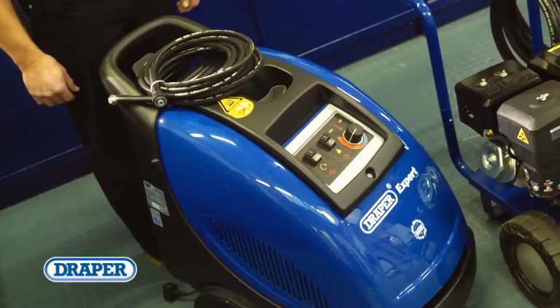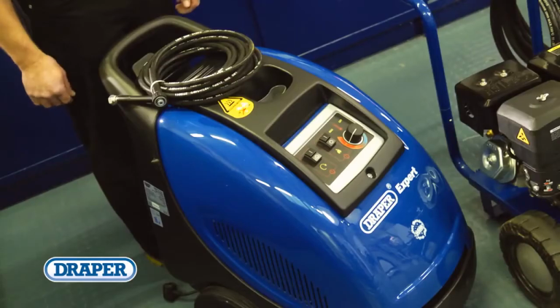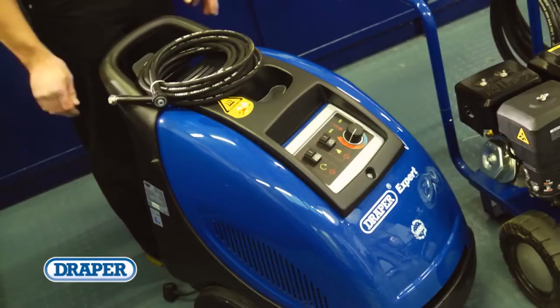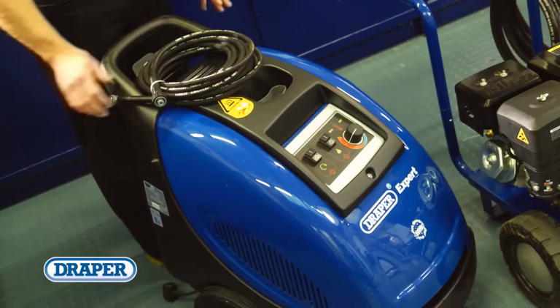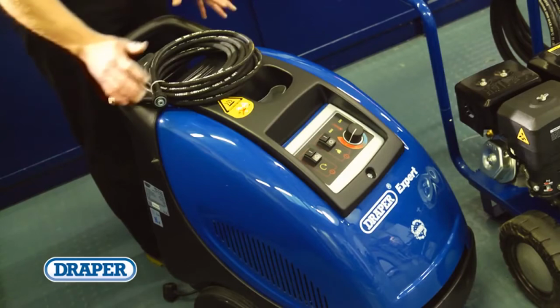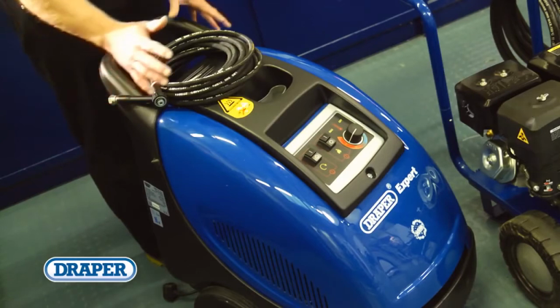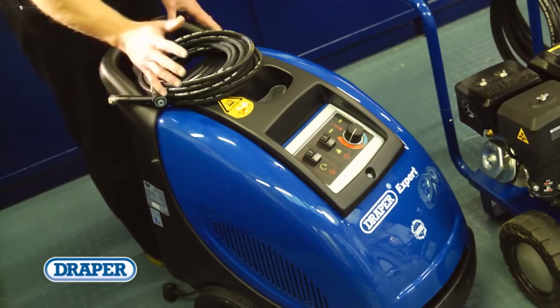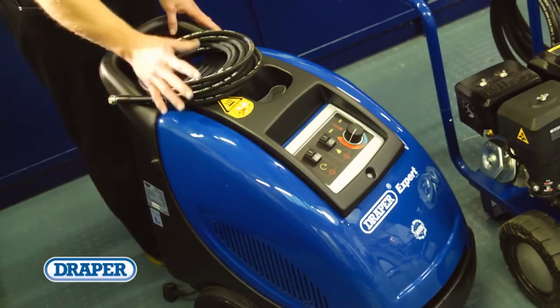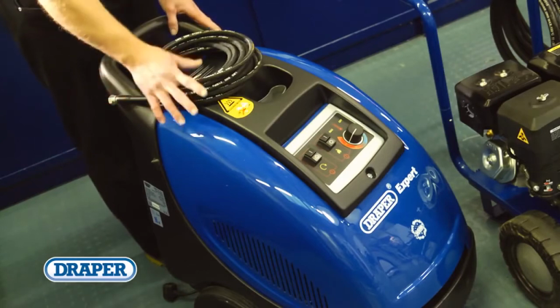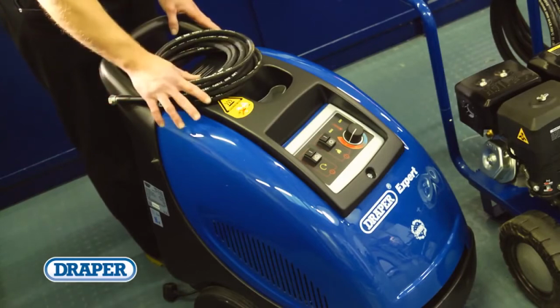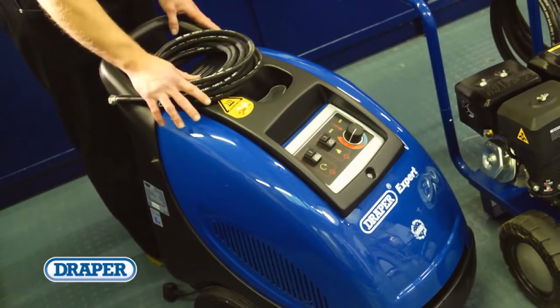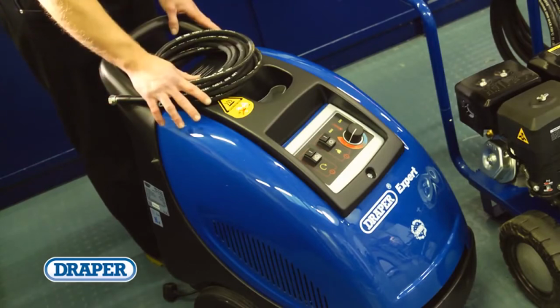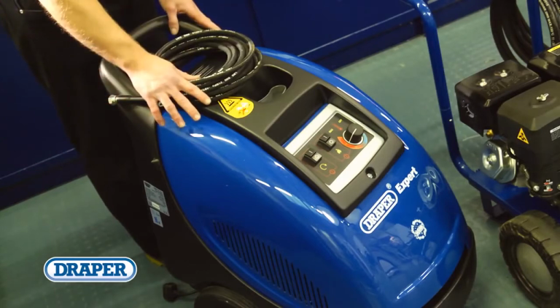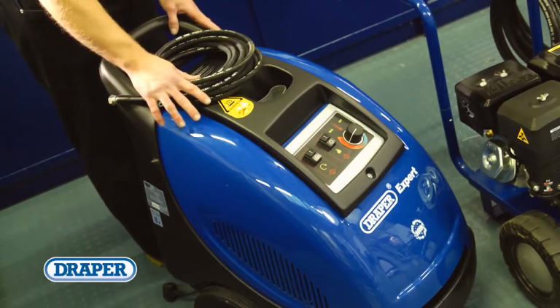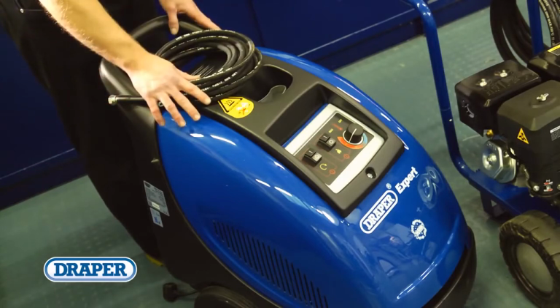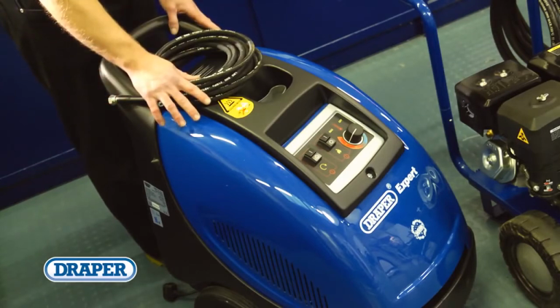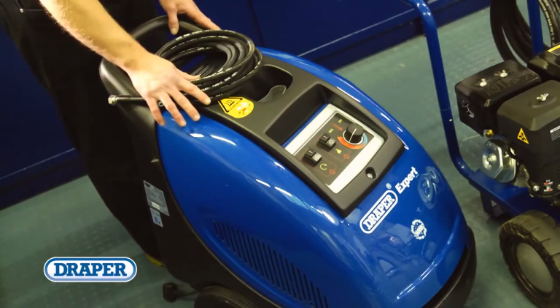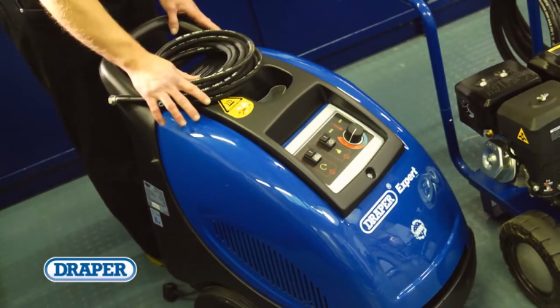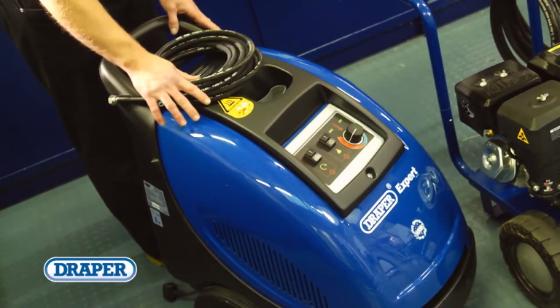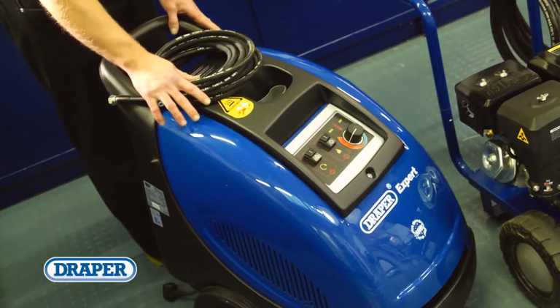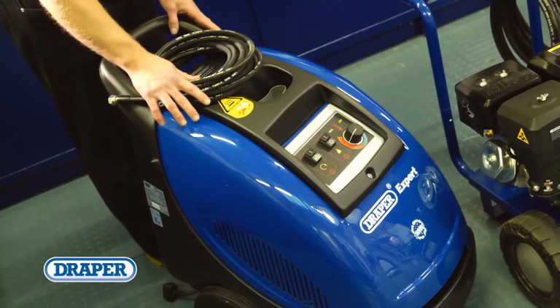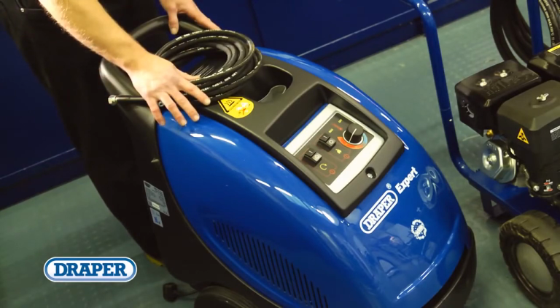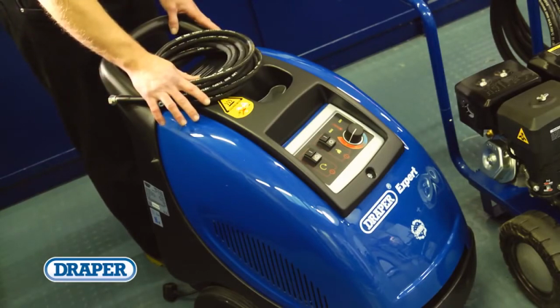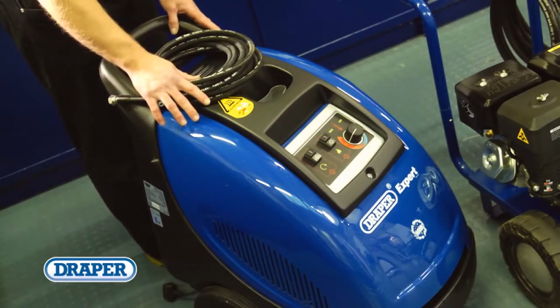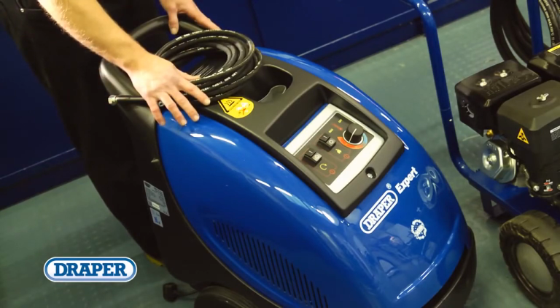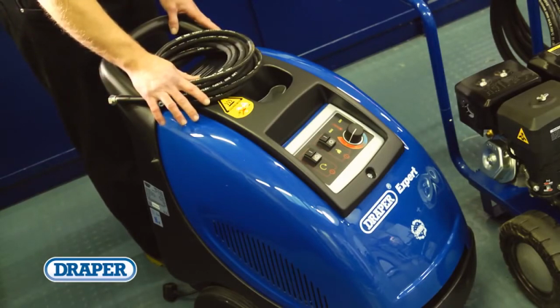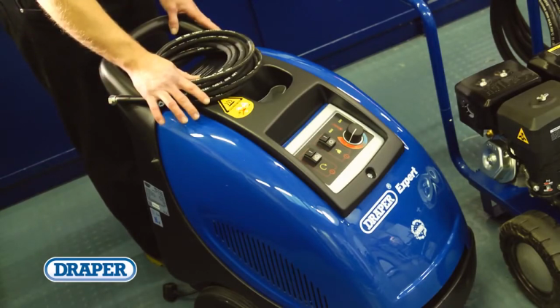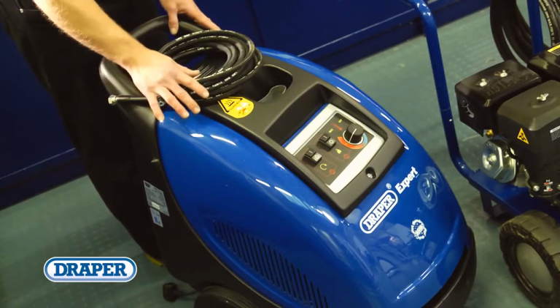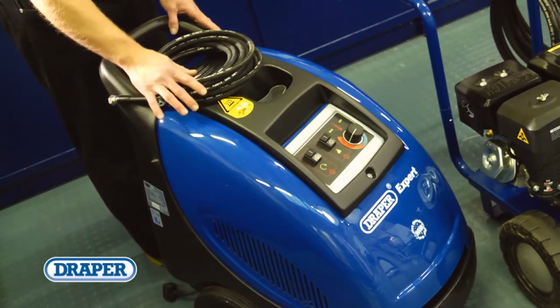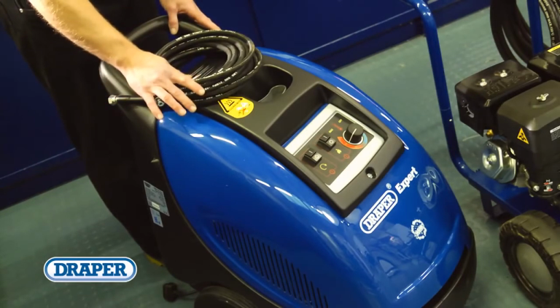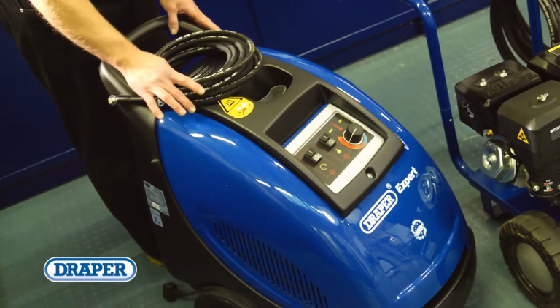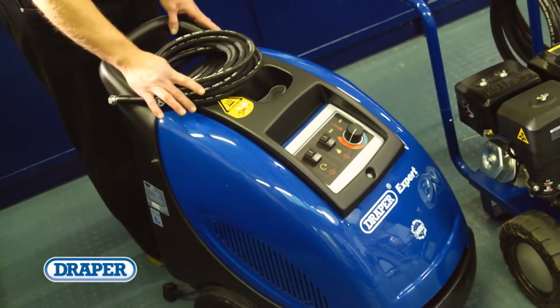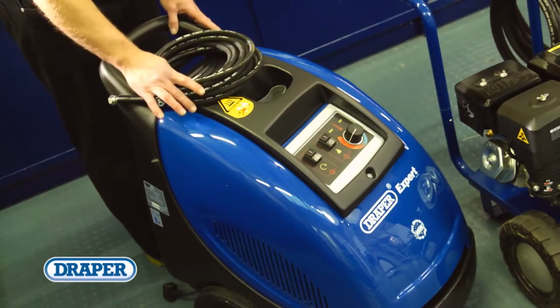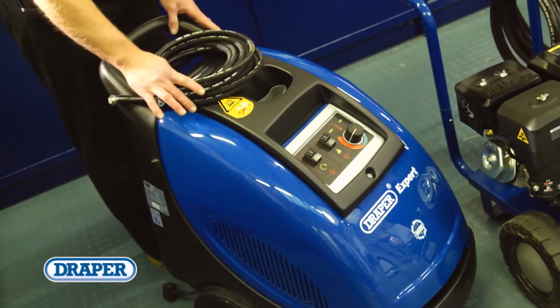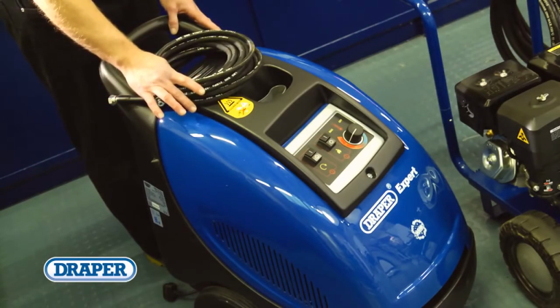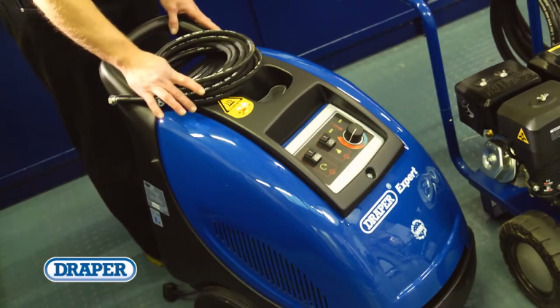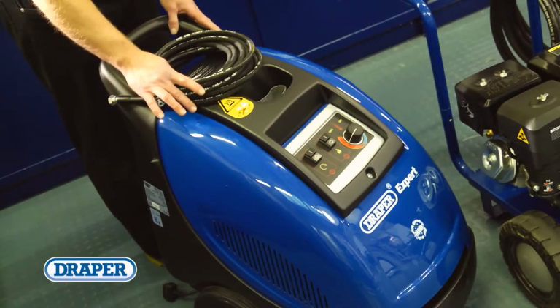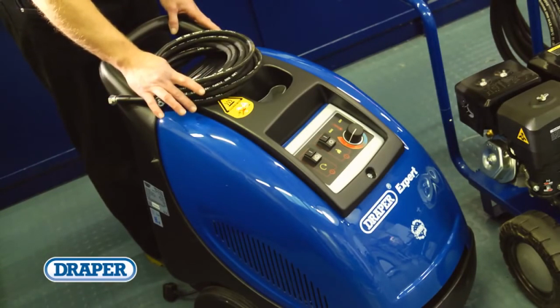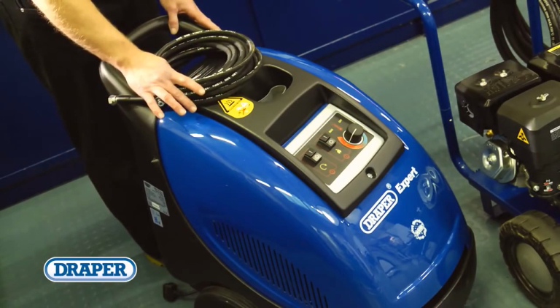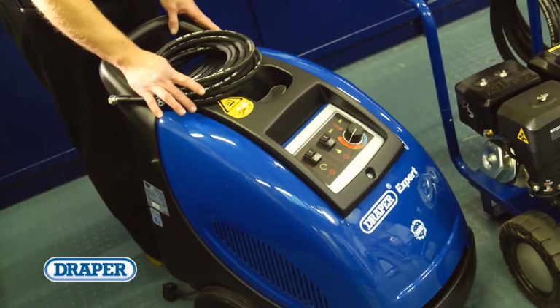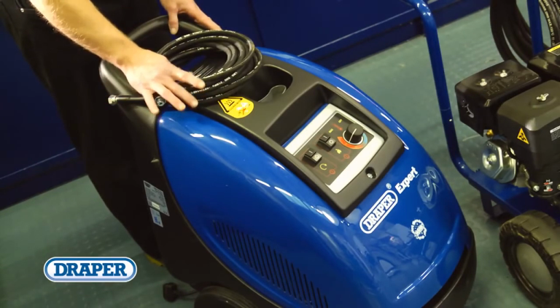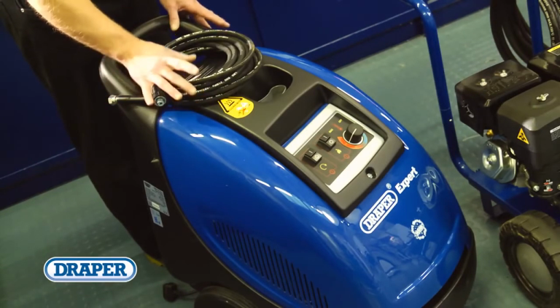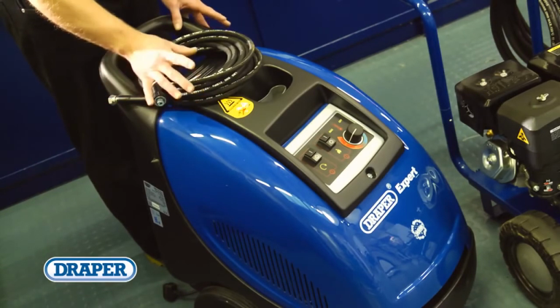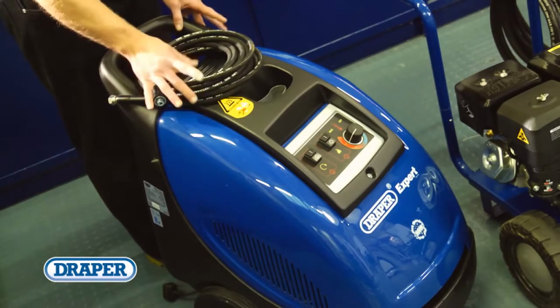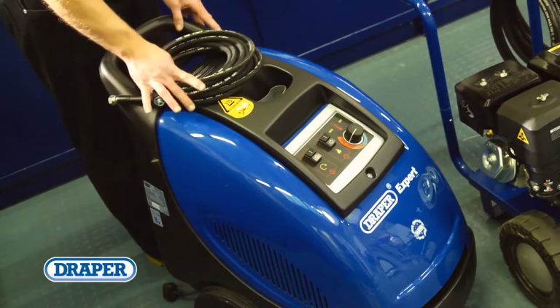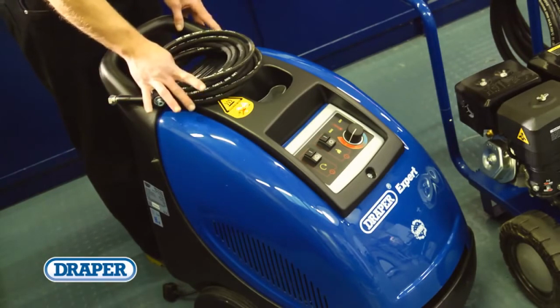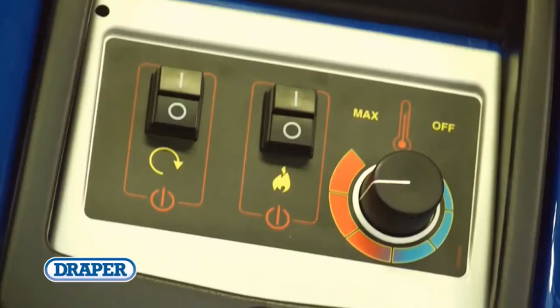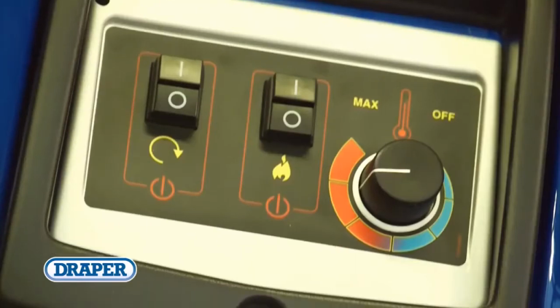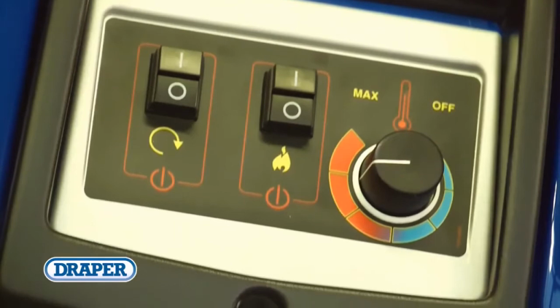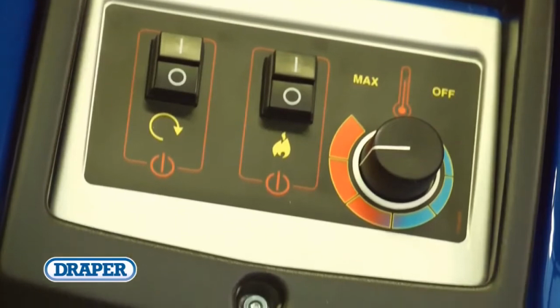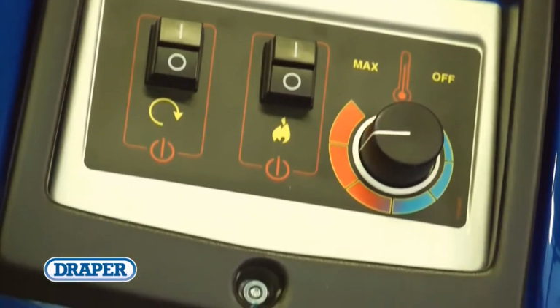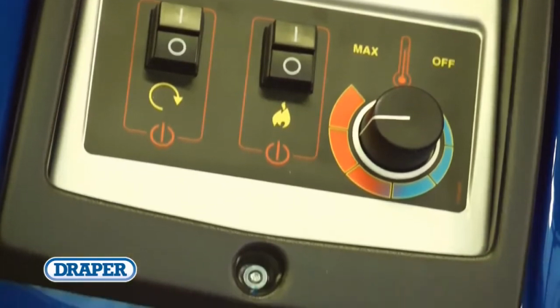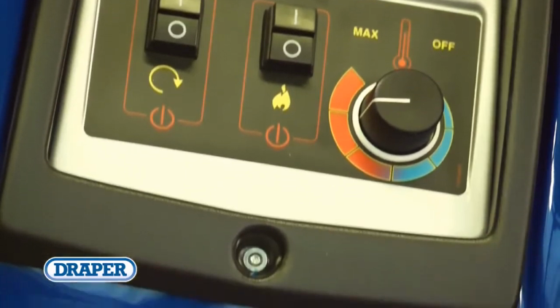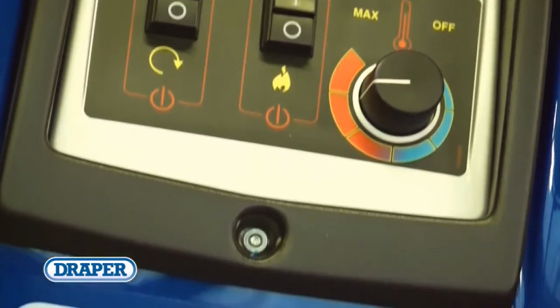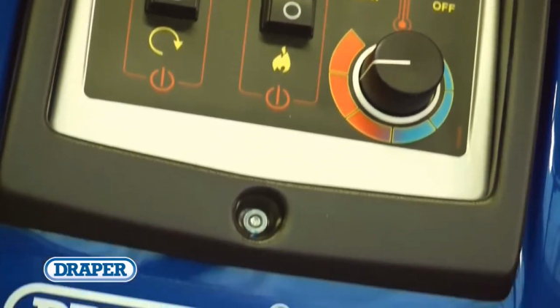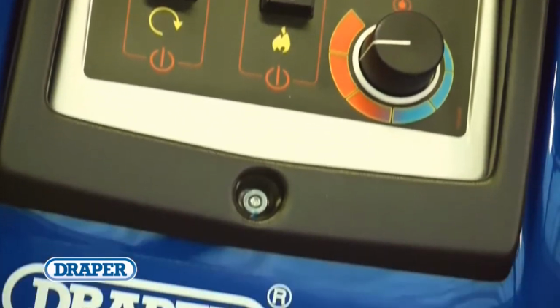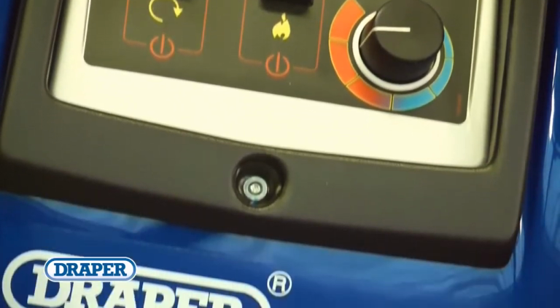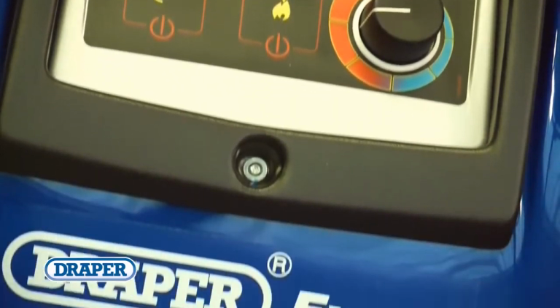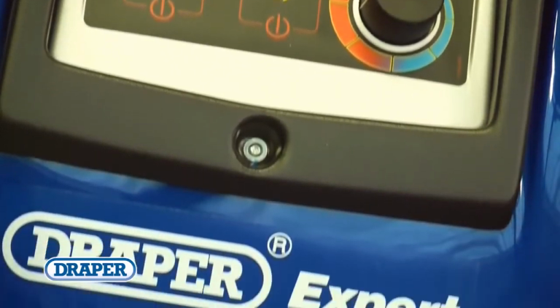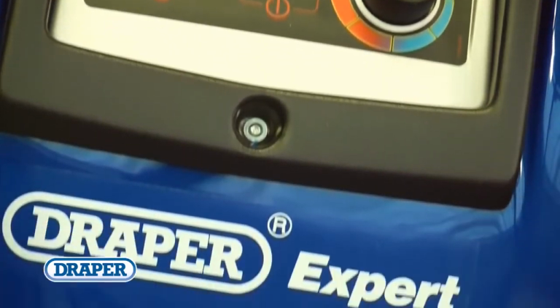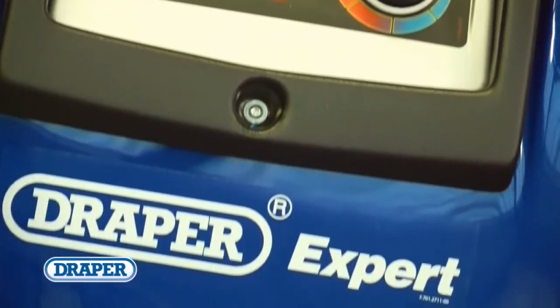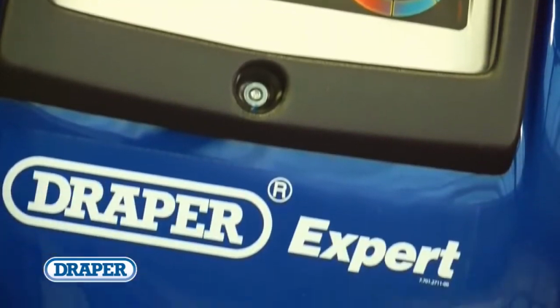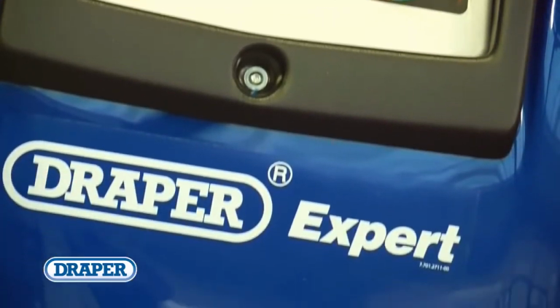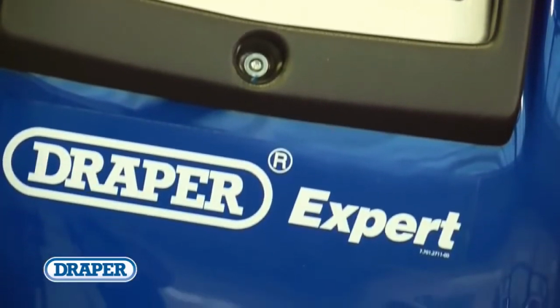Draper also offers a heavy-duty hot water pressure washer that has a diesel water heater, helping remove tougher grime rapidly.